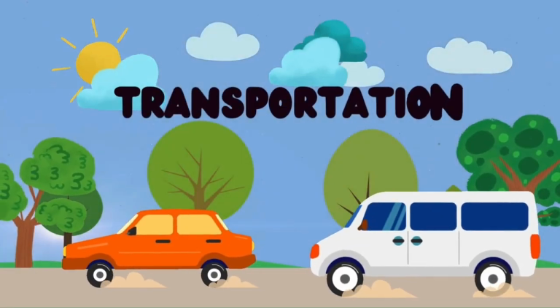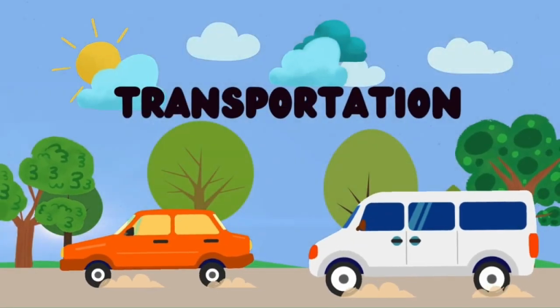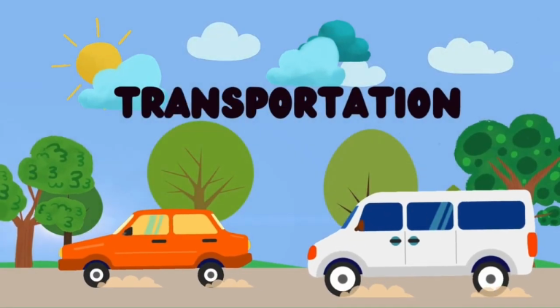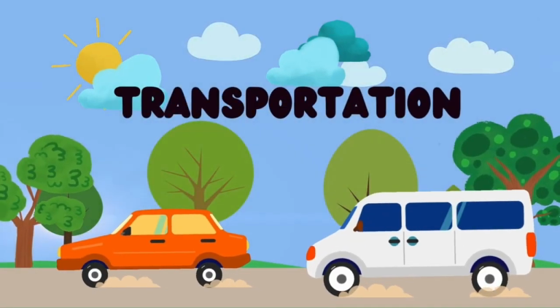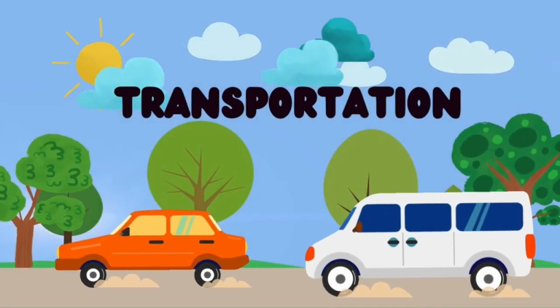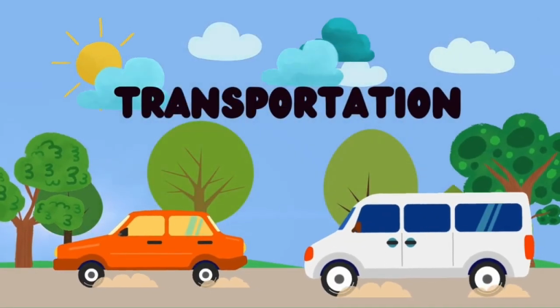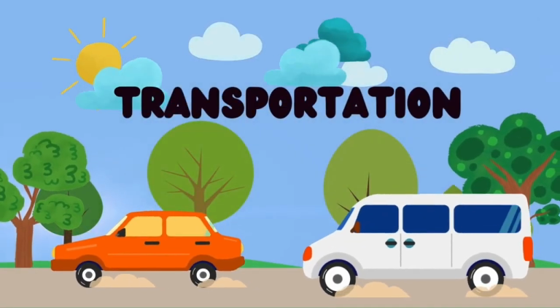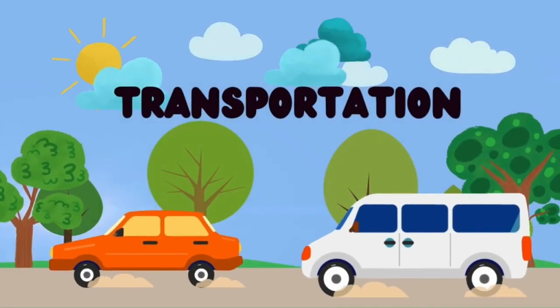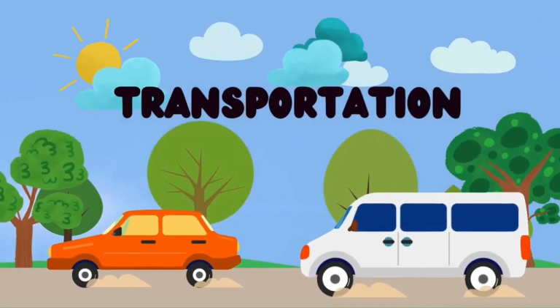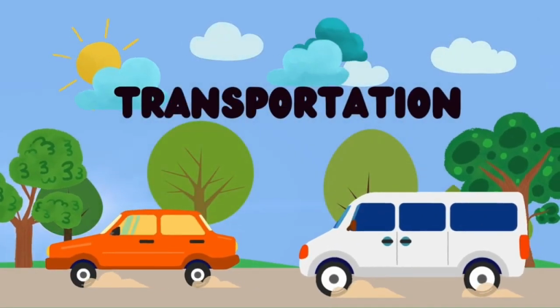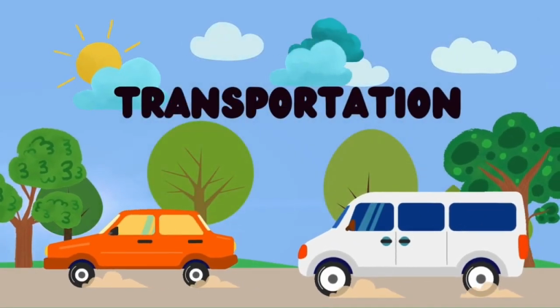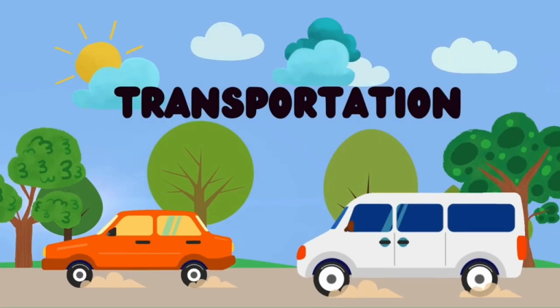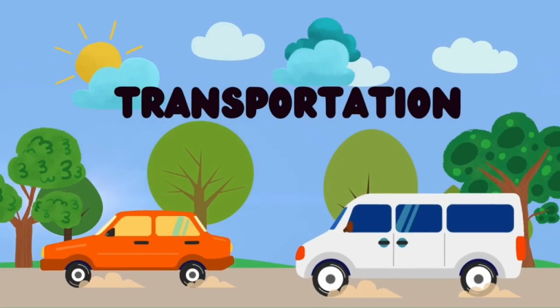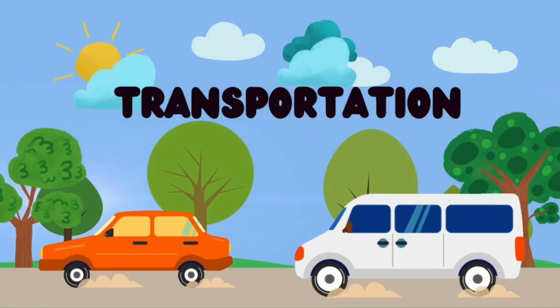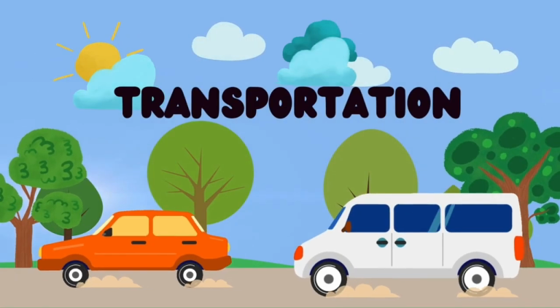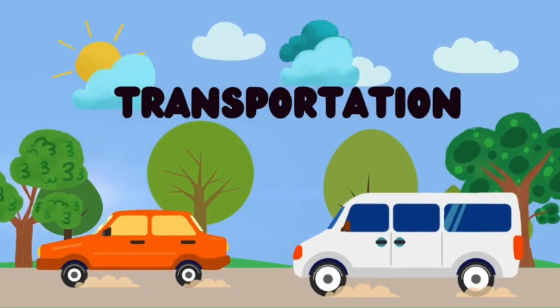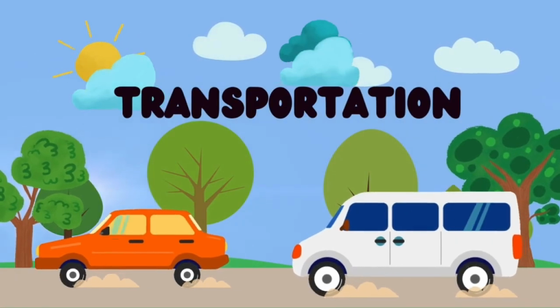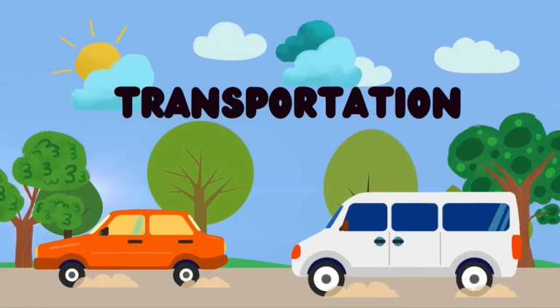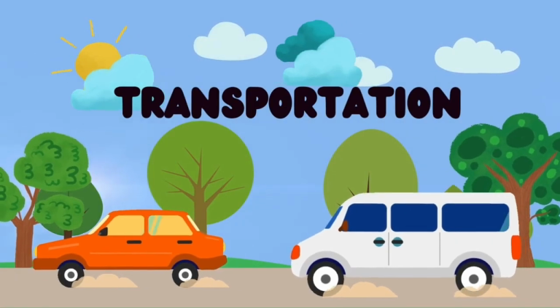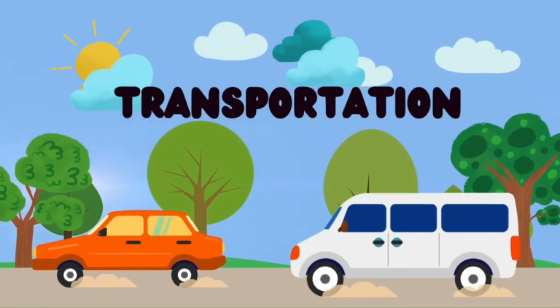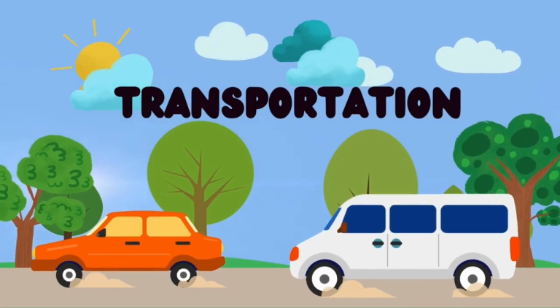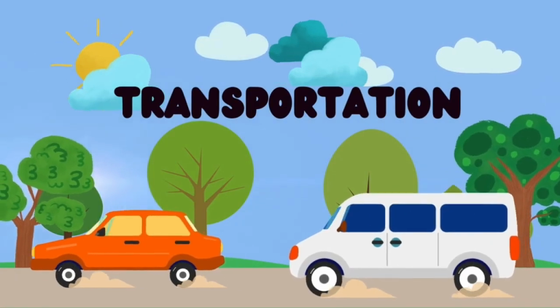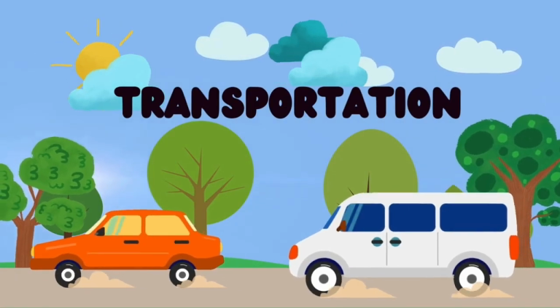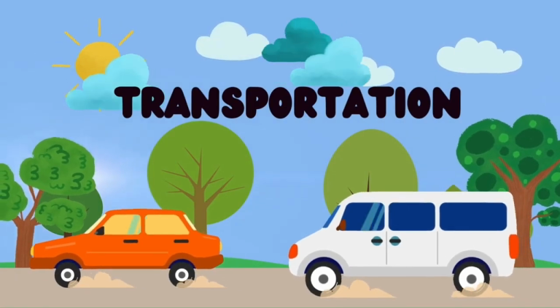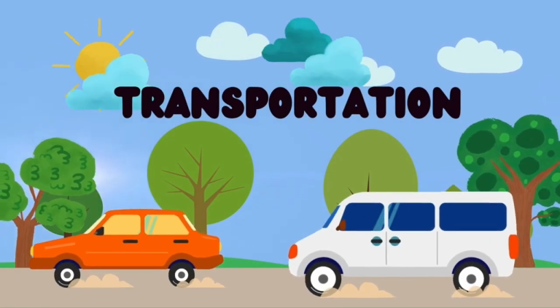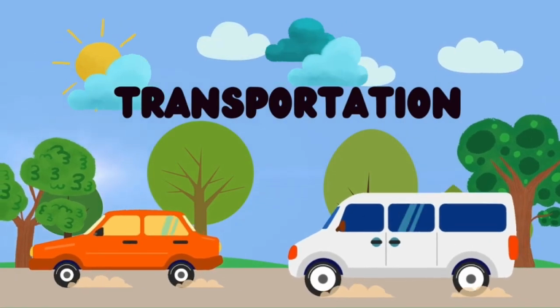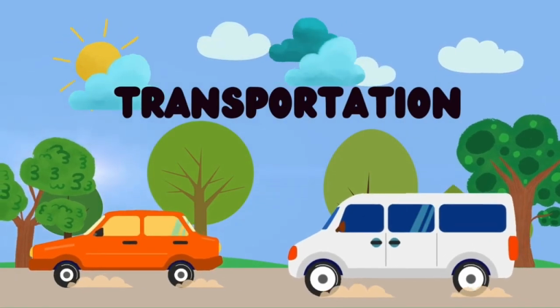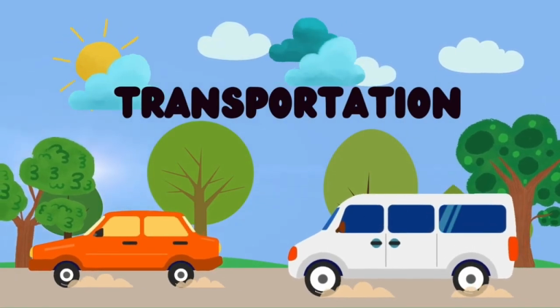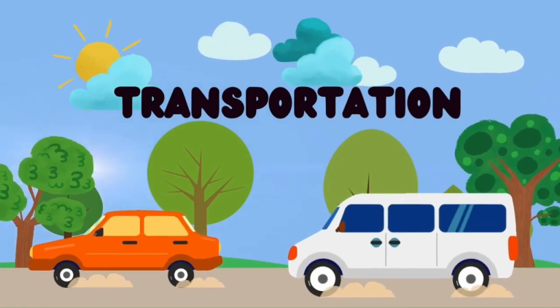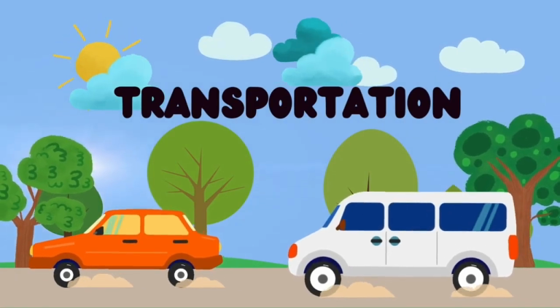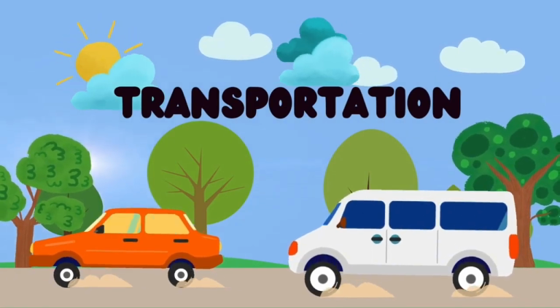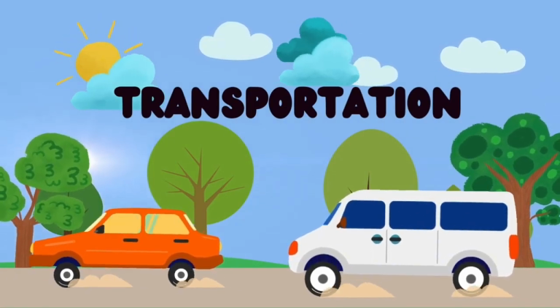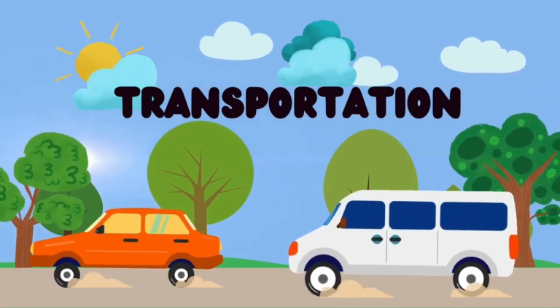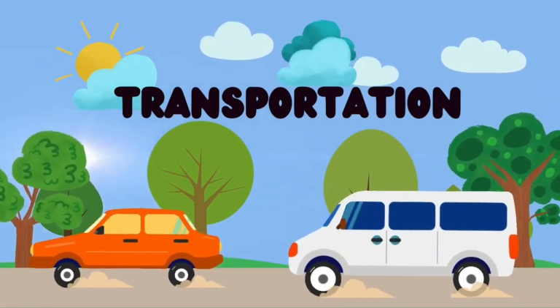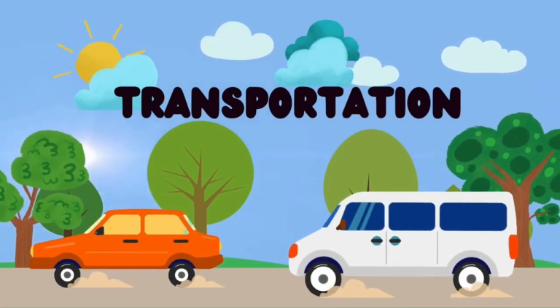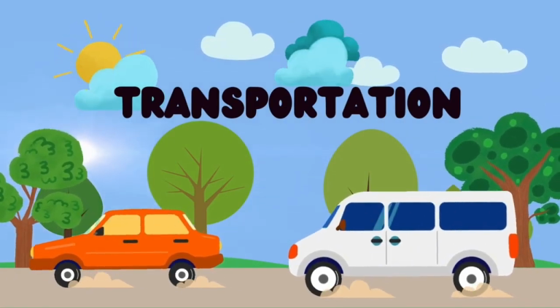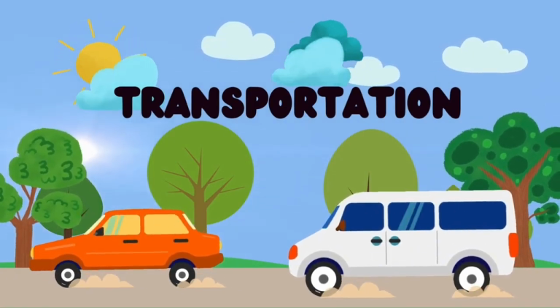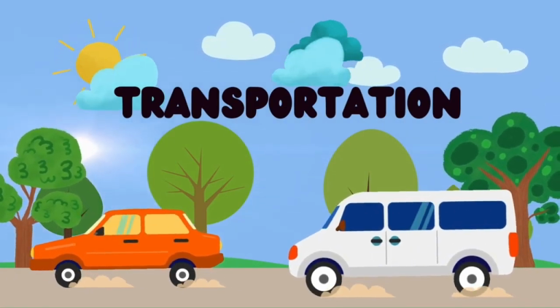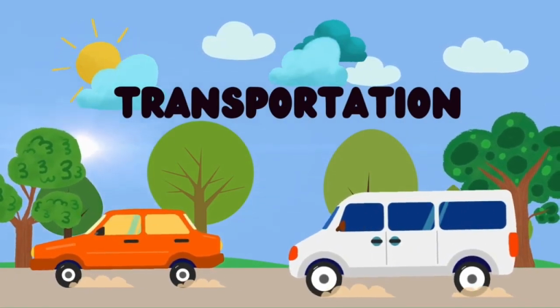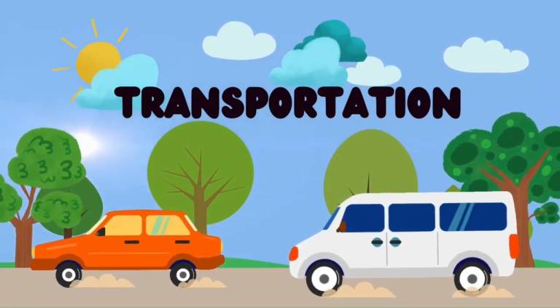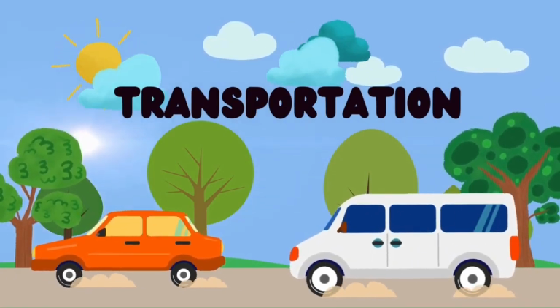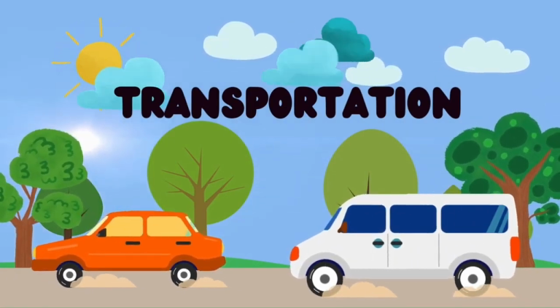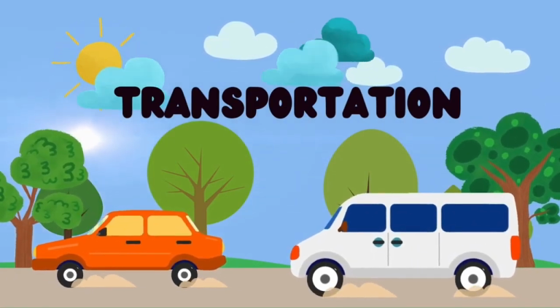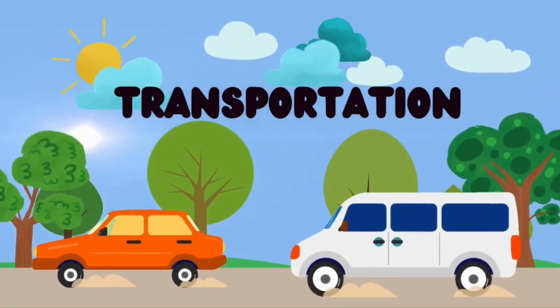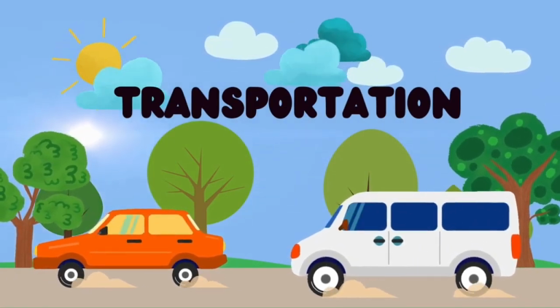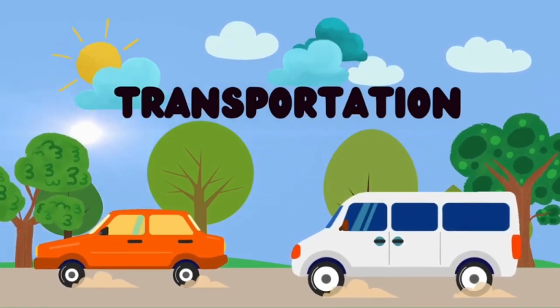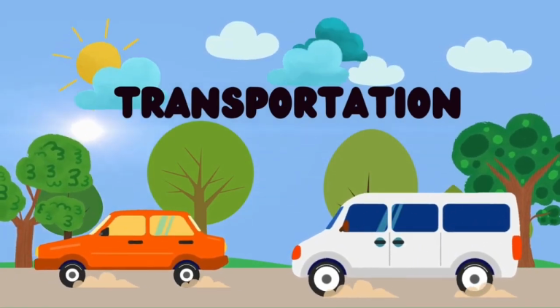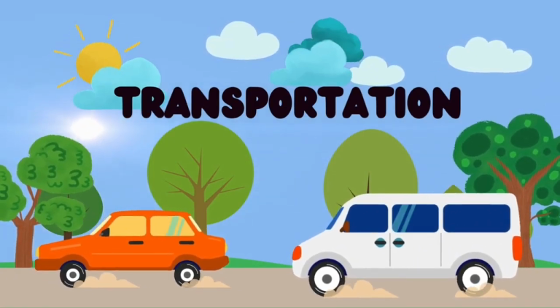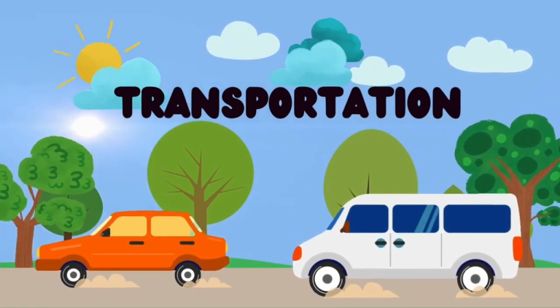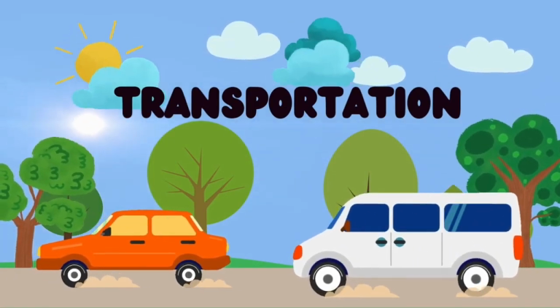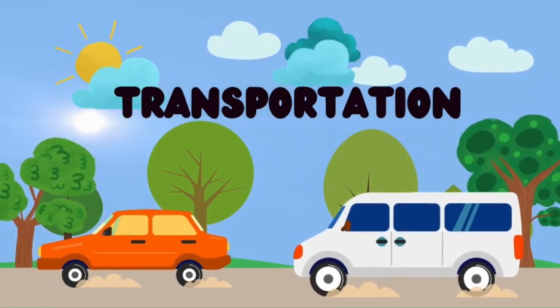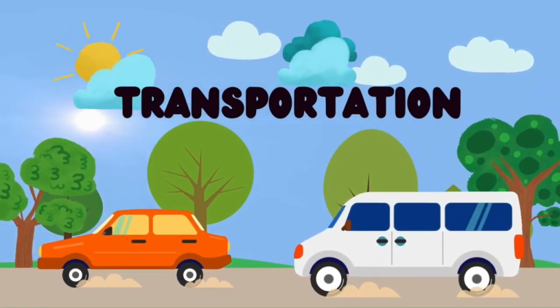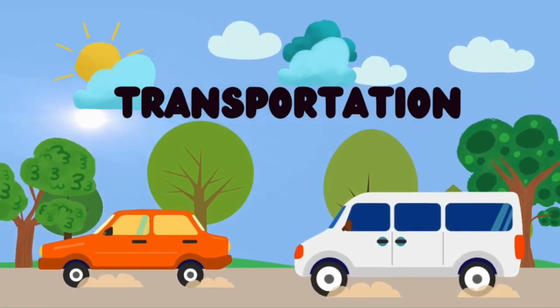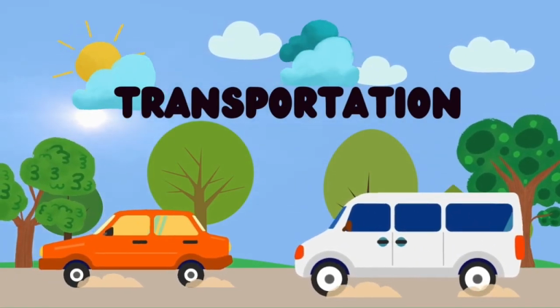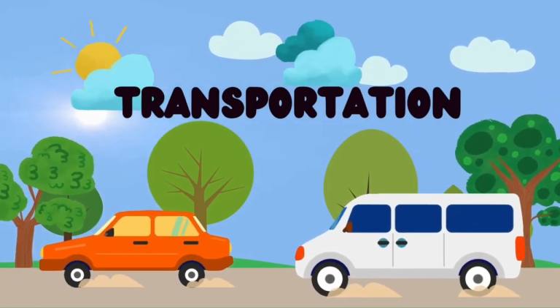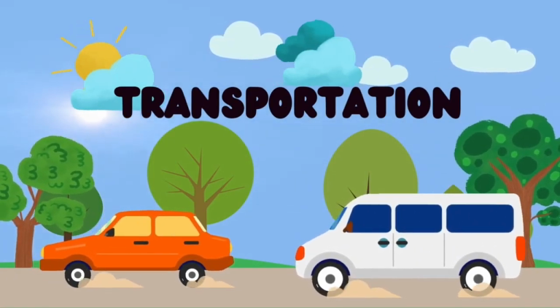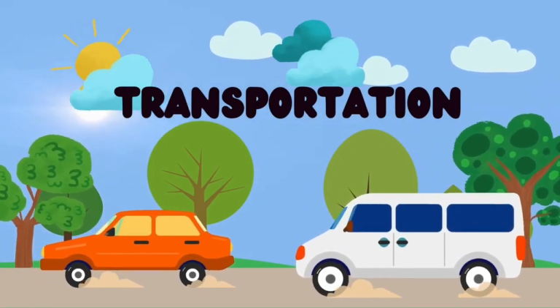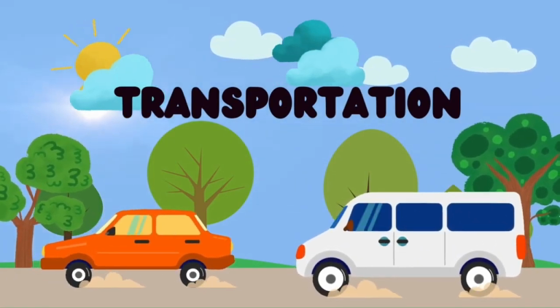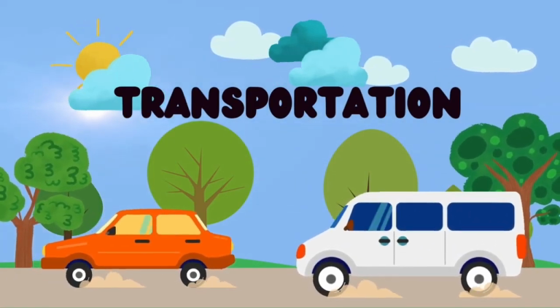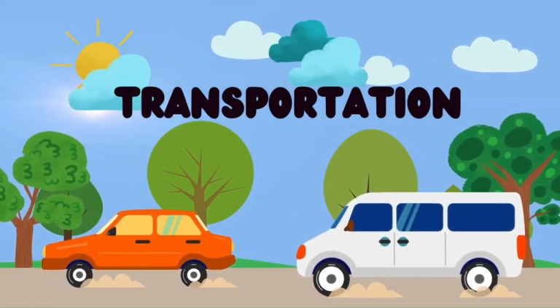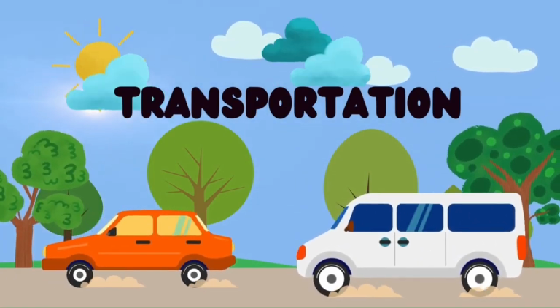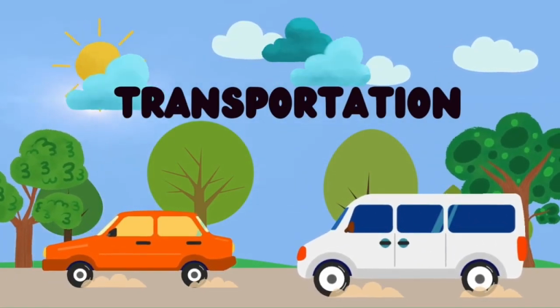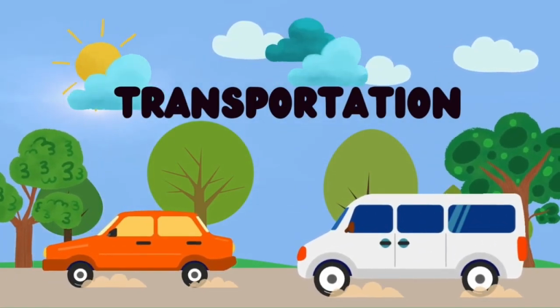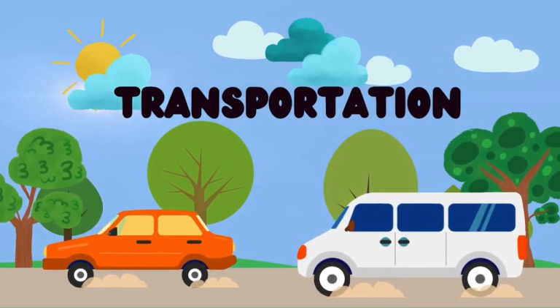Hi kids! Today, we're going to learn about different types of transportation. Are you ready? Let's go!